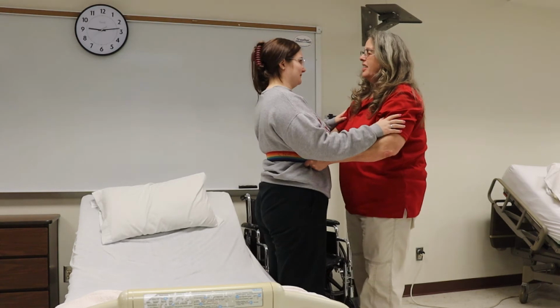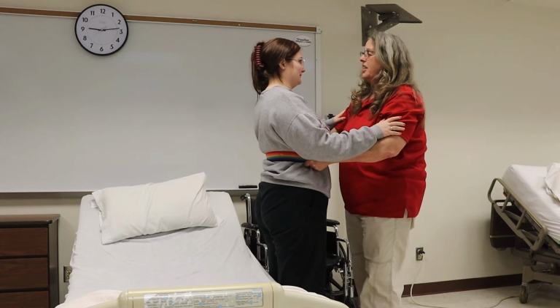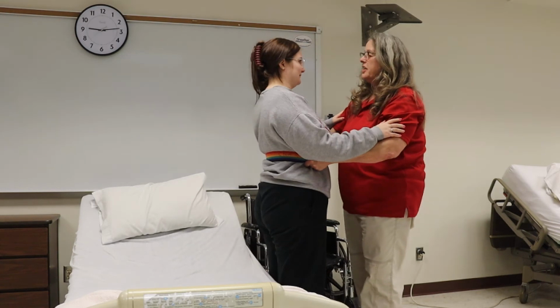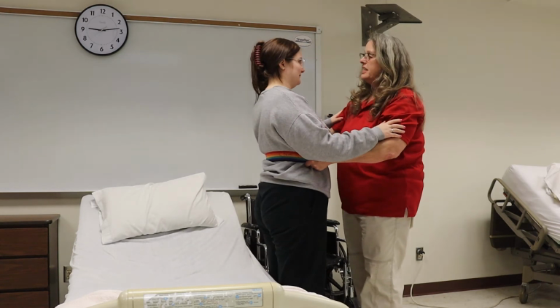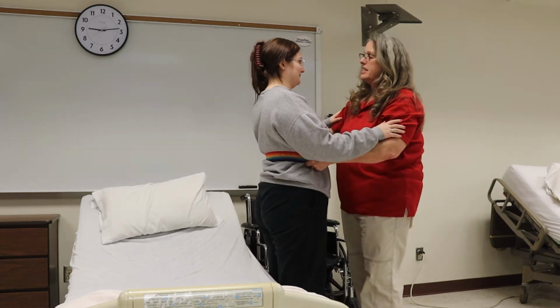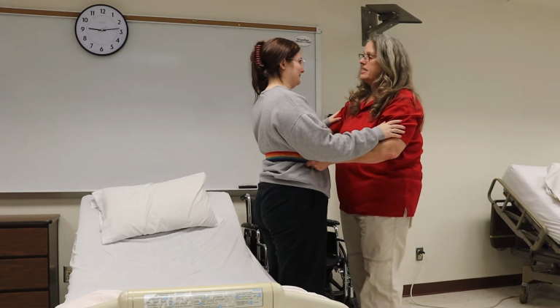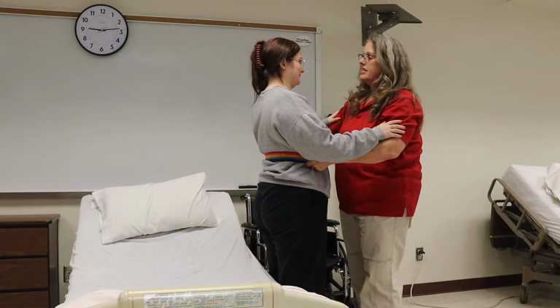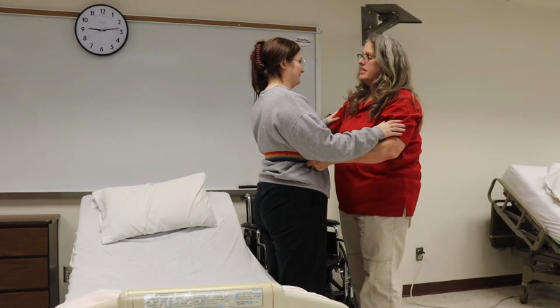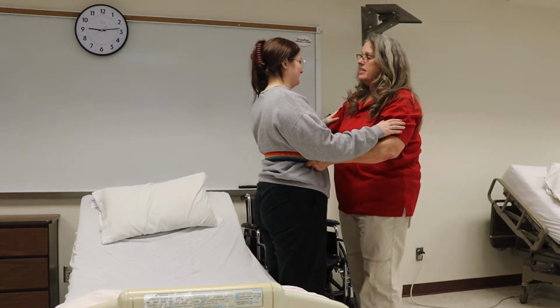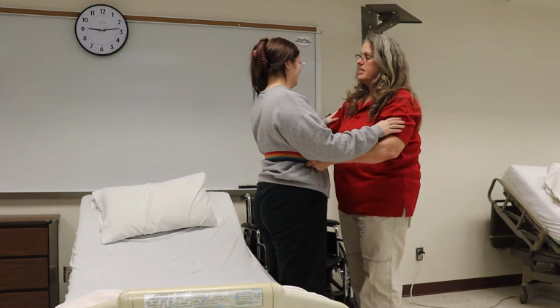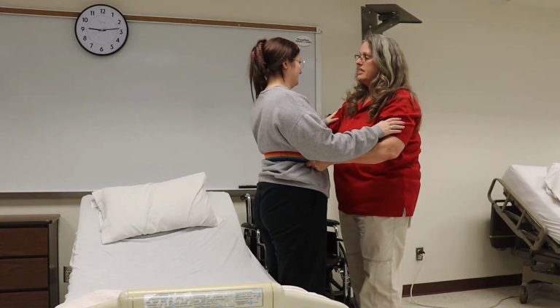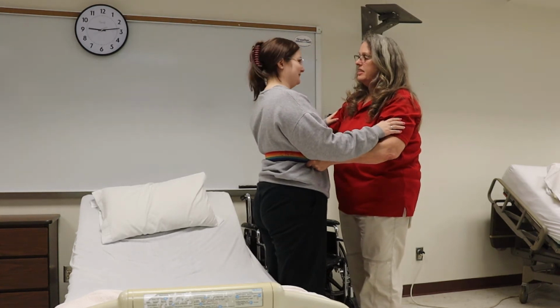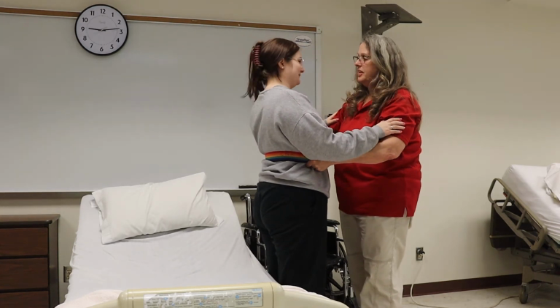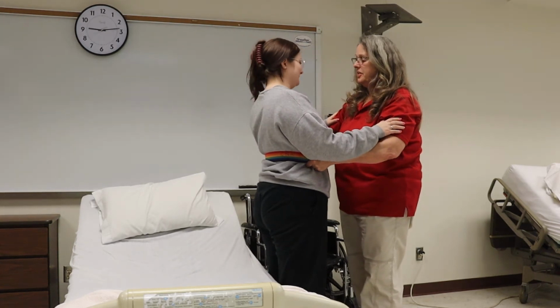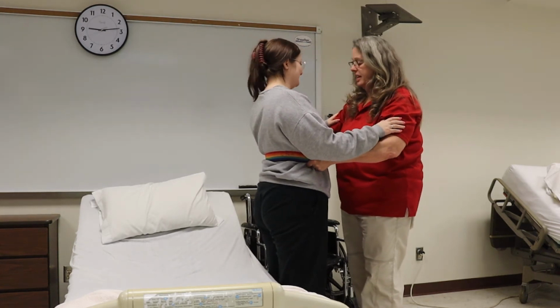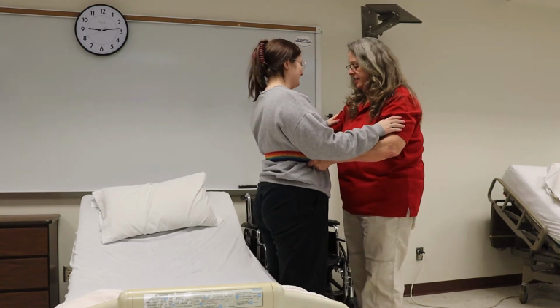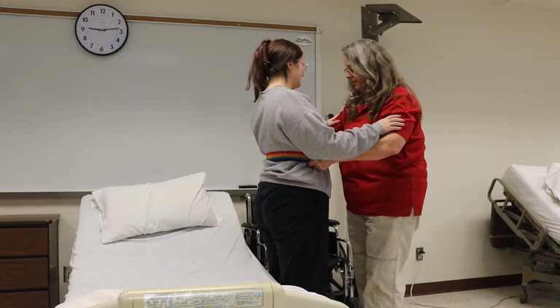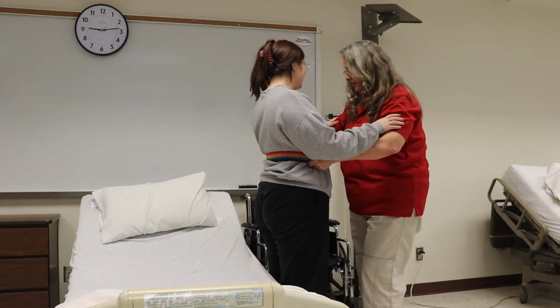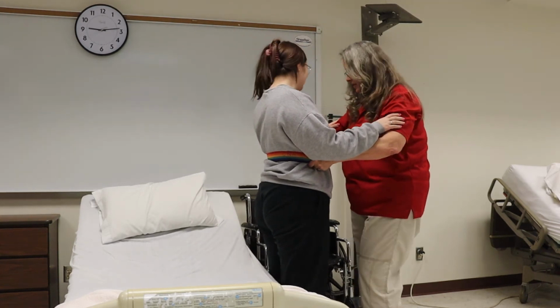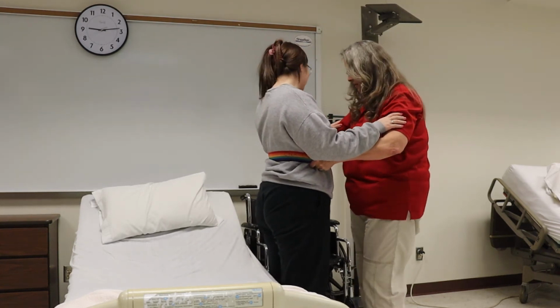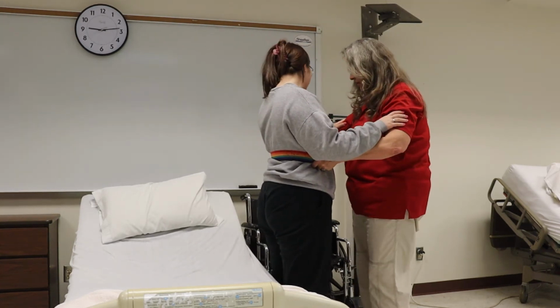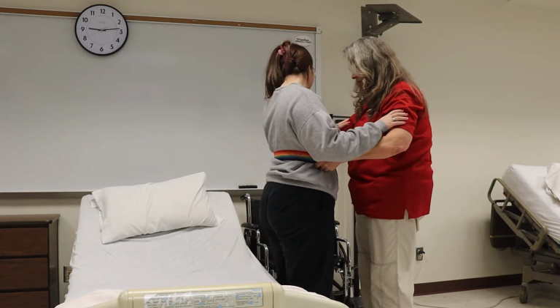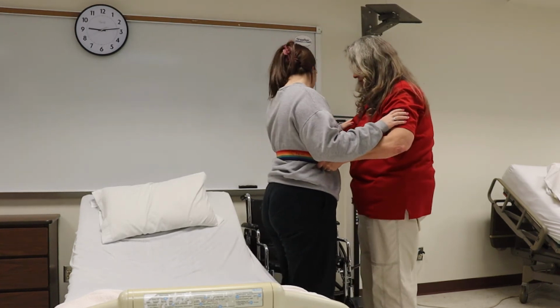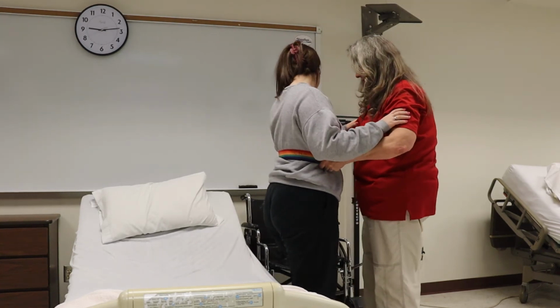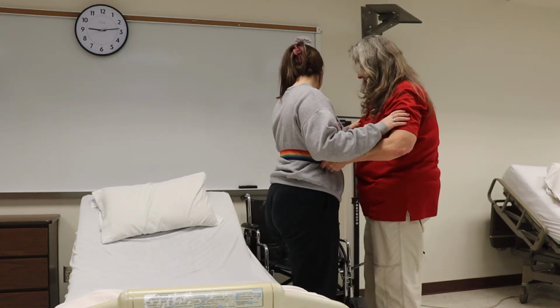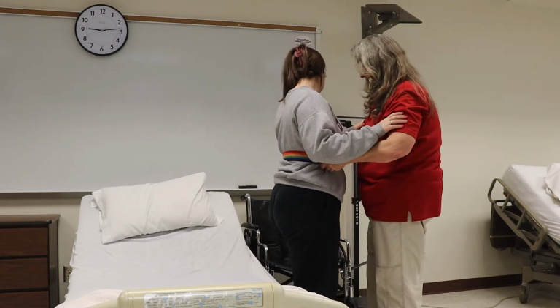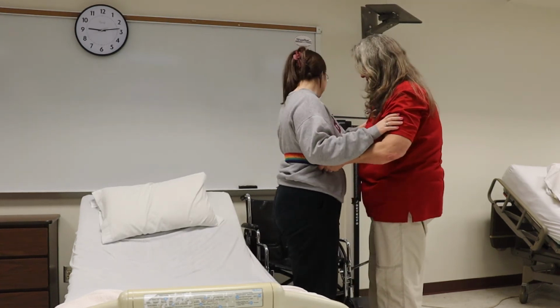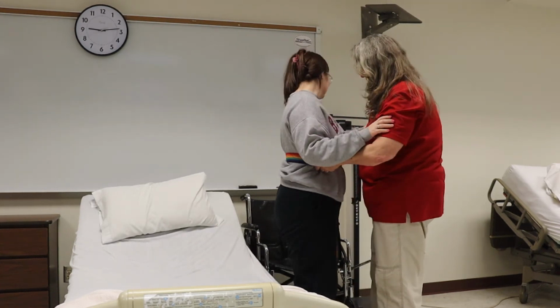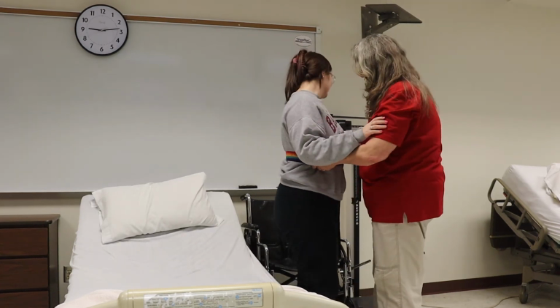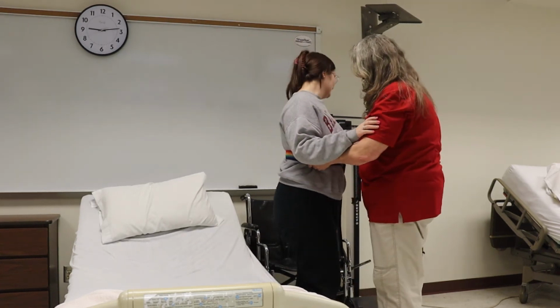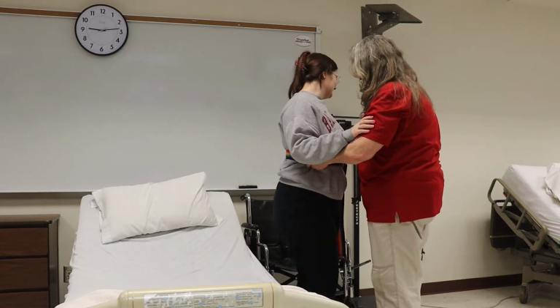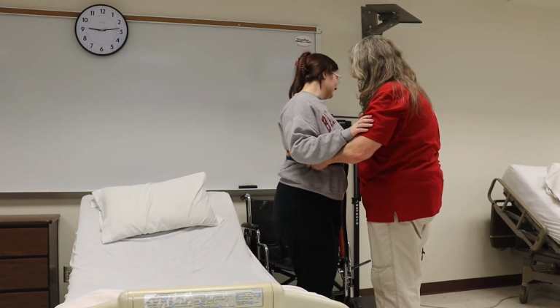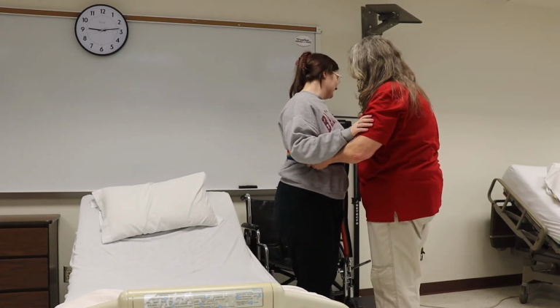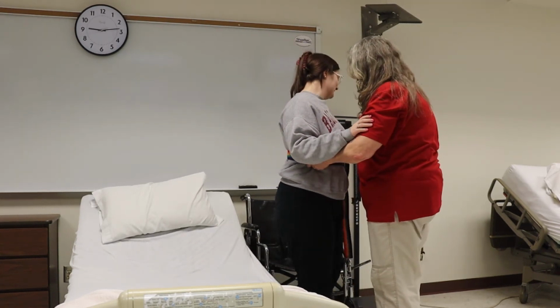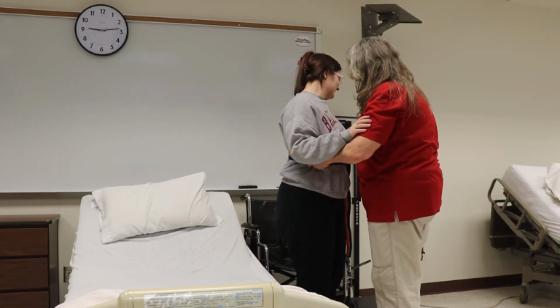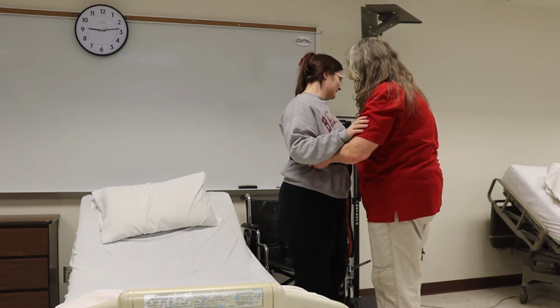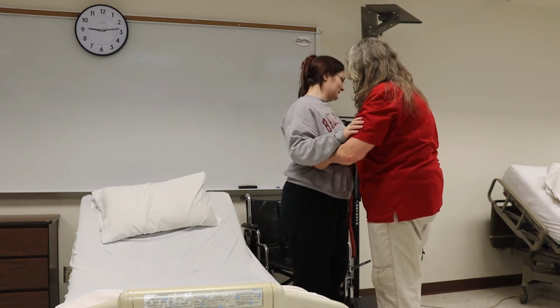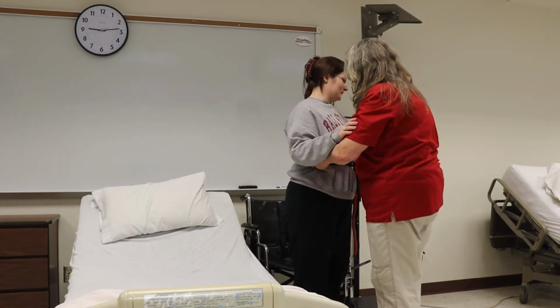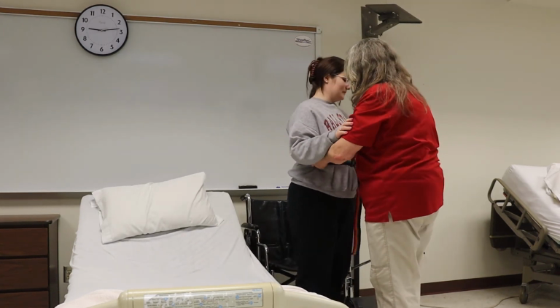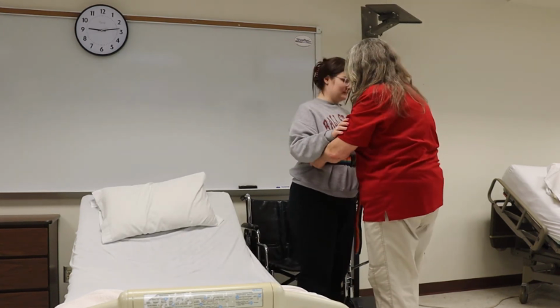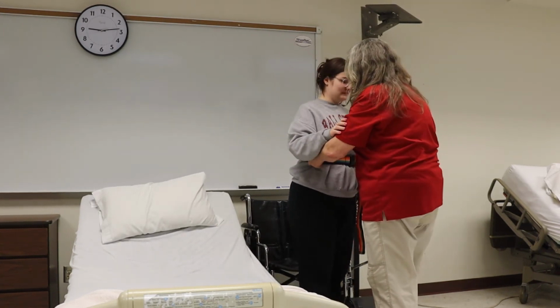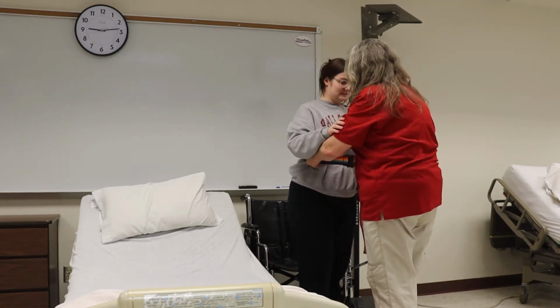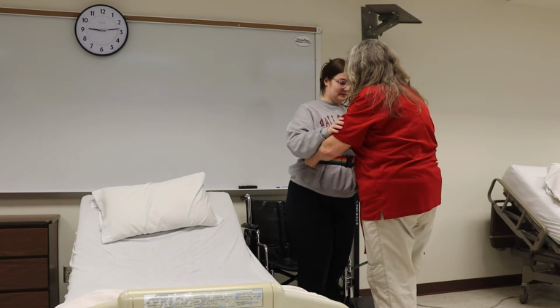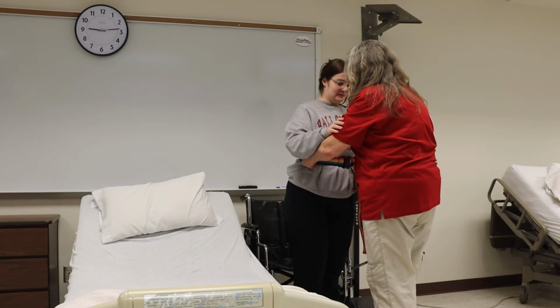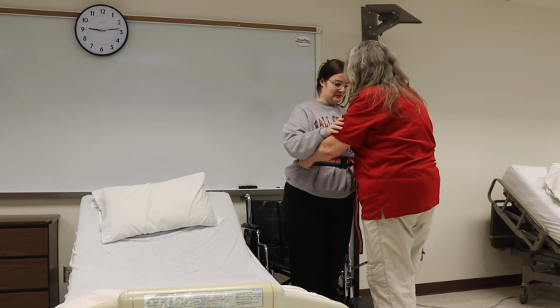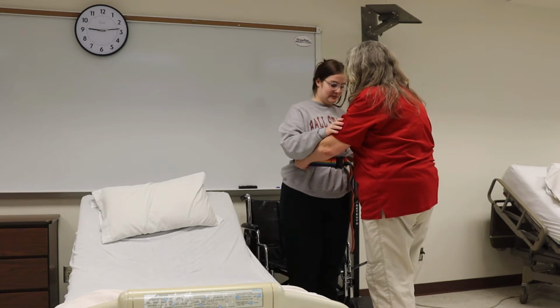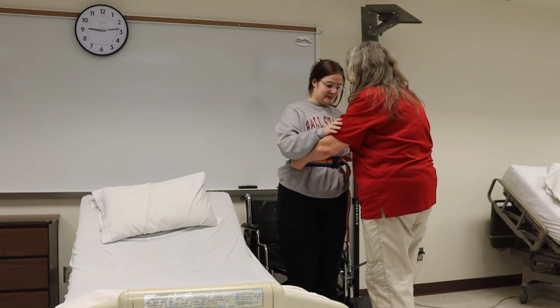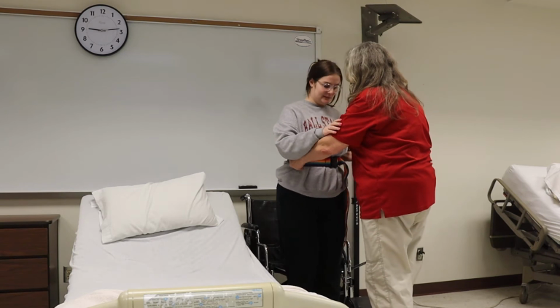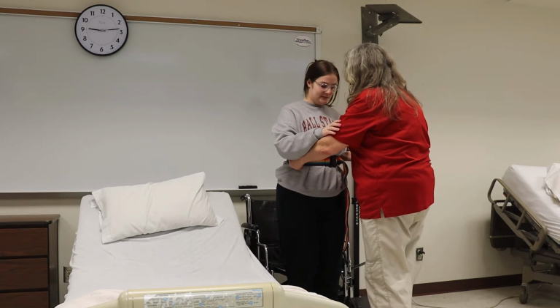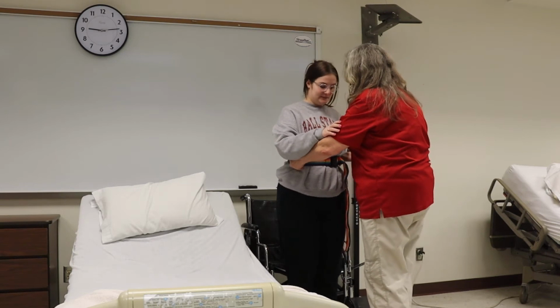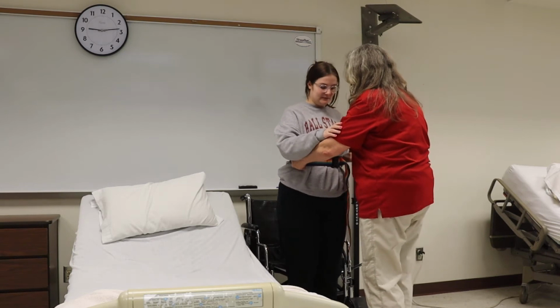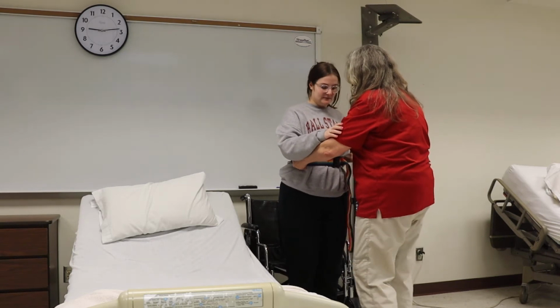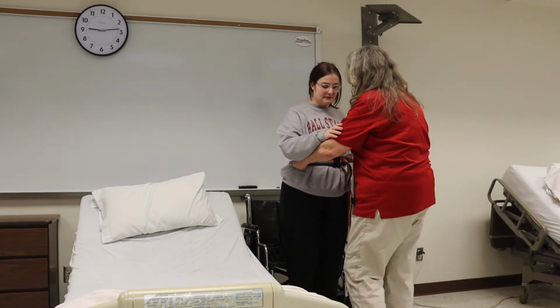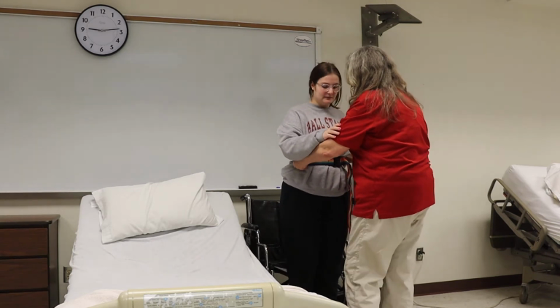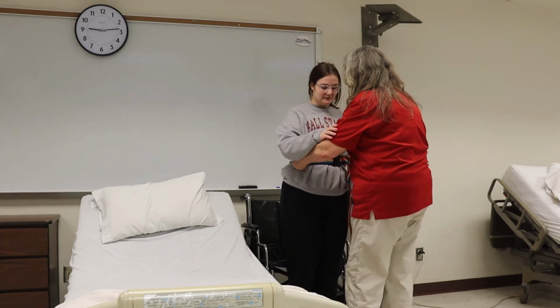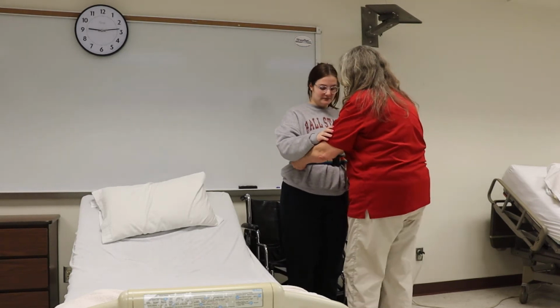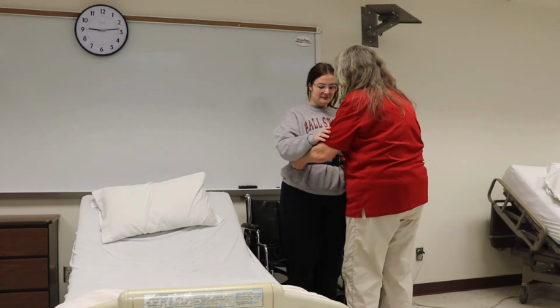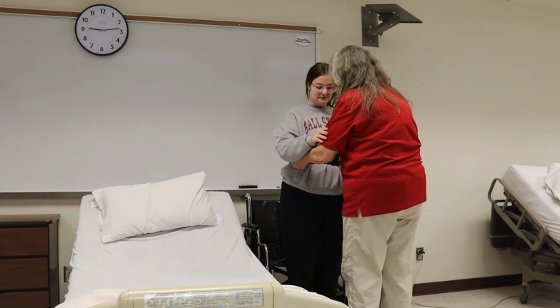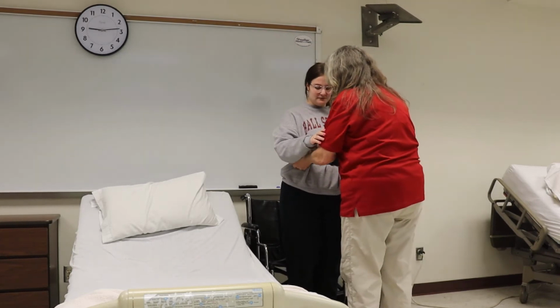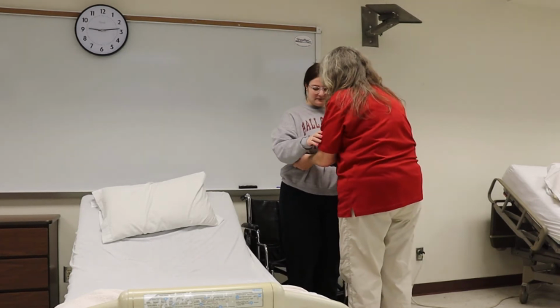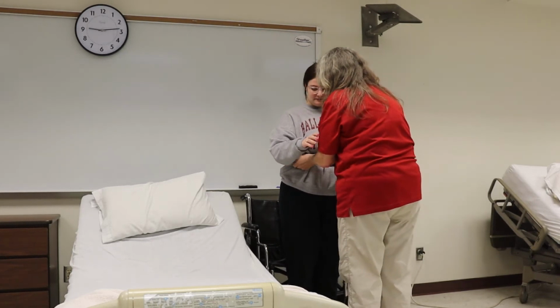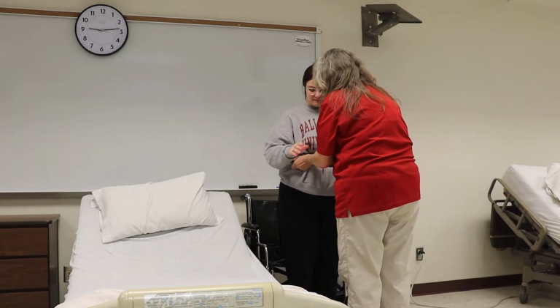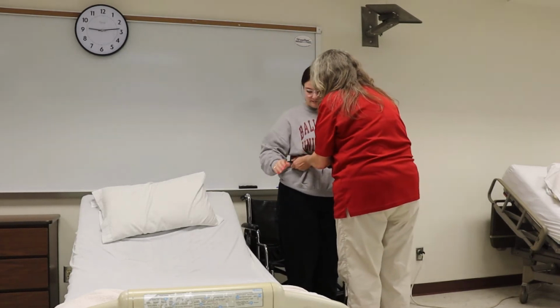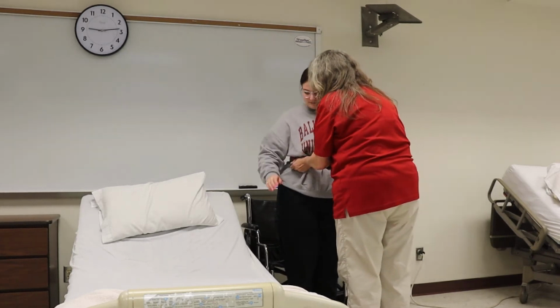Are you dizzy? Okay, going over. Can you feel the chair on the back of your legs? Go ahead and have a seat.